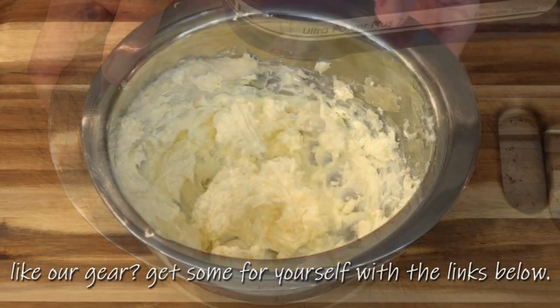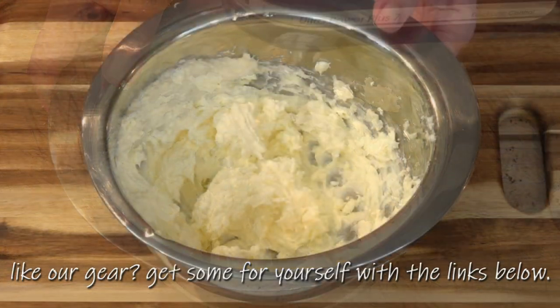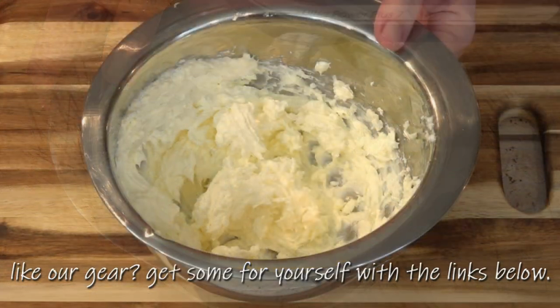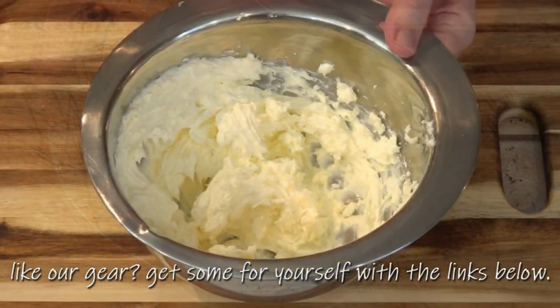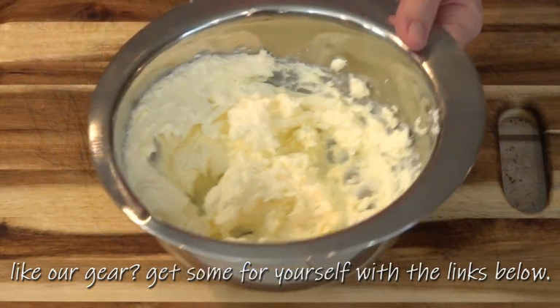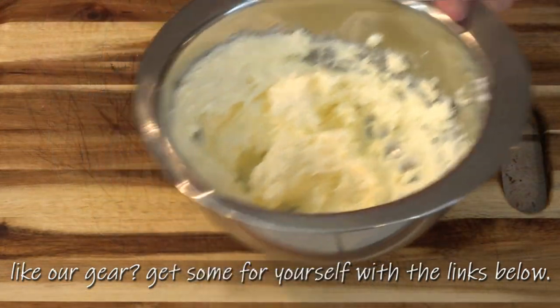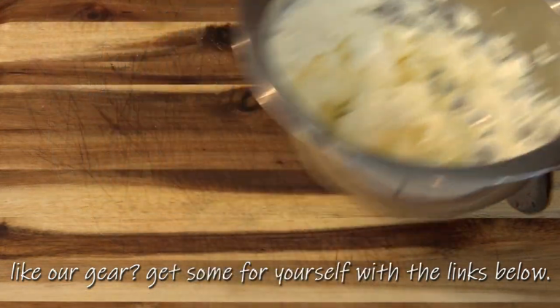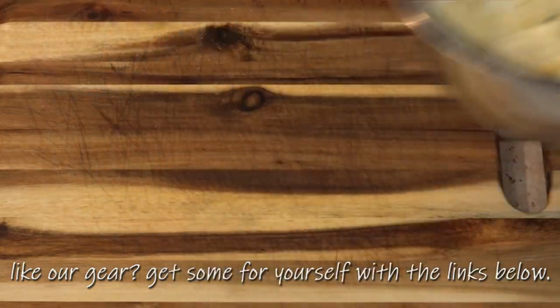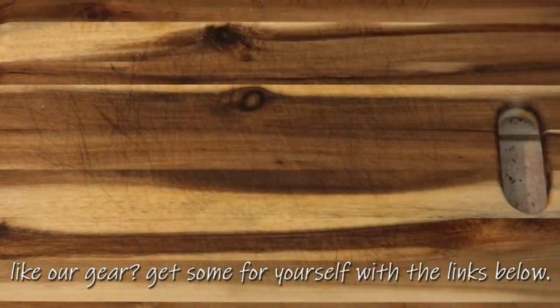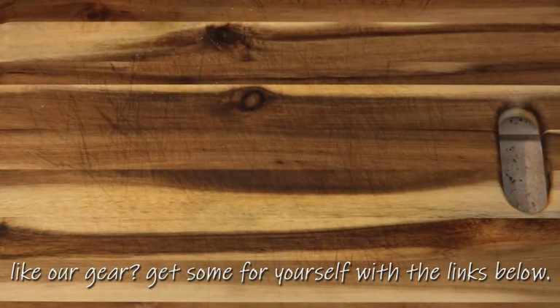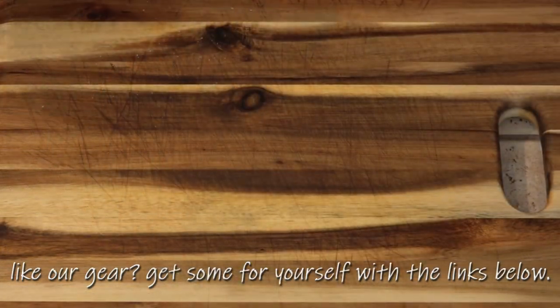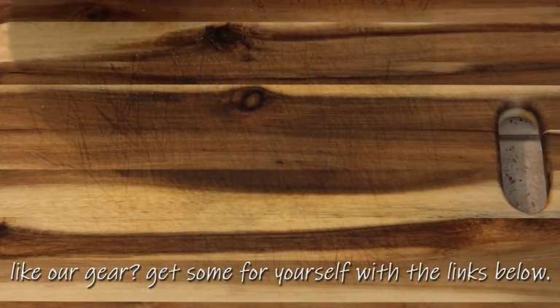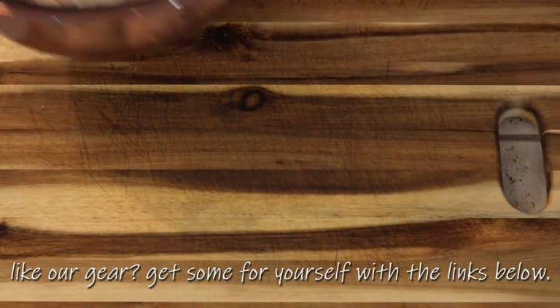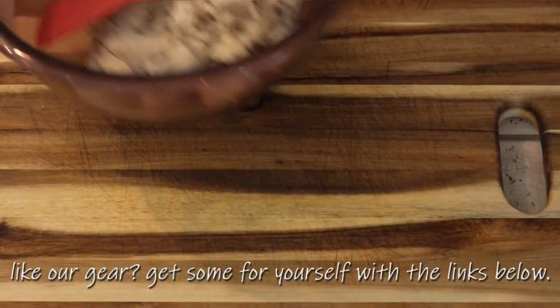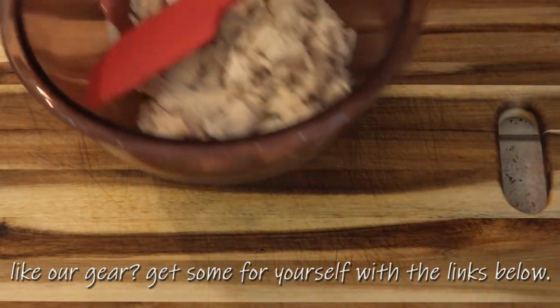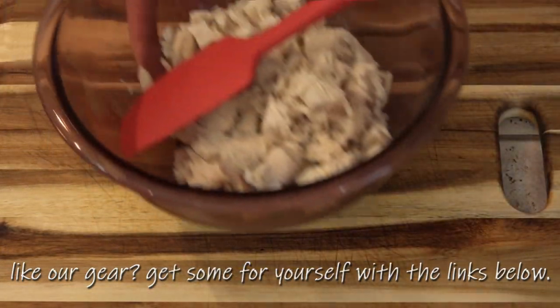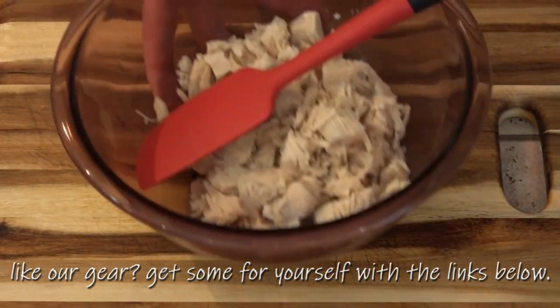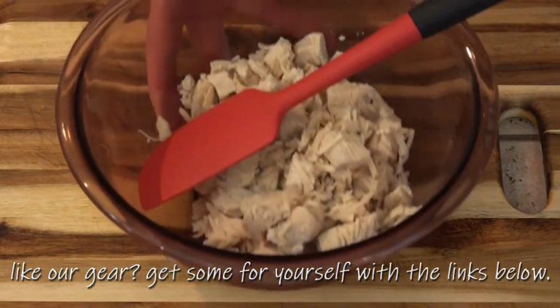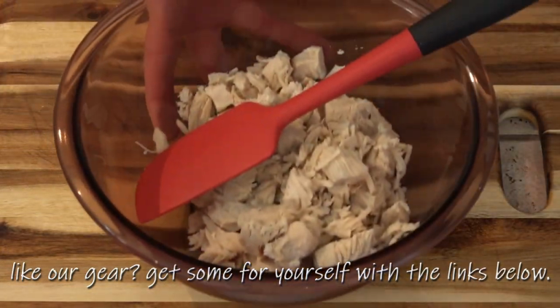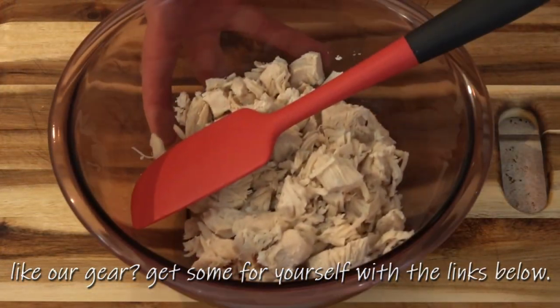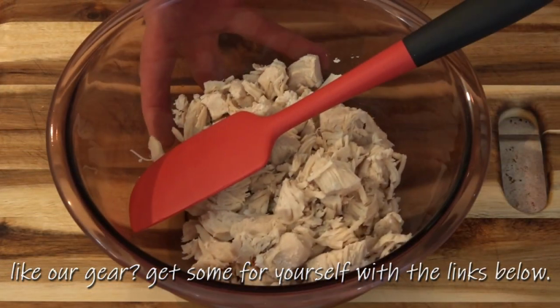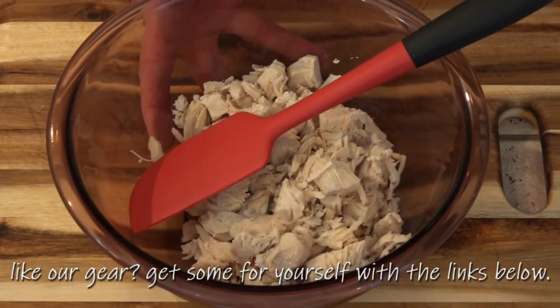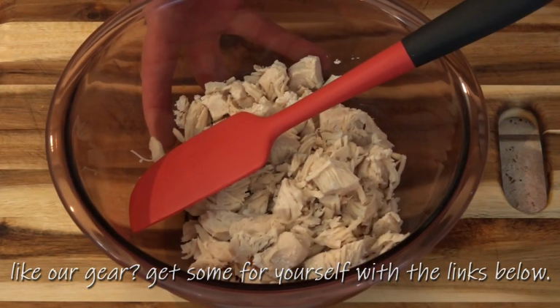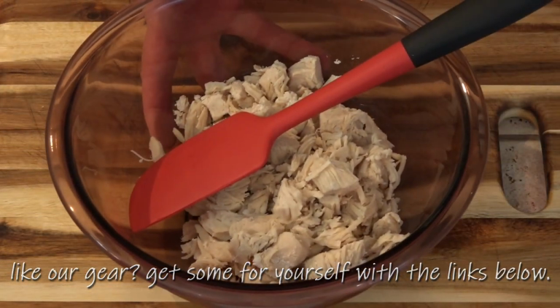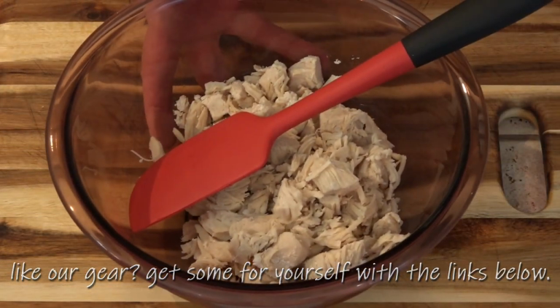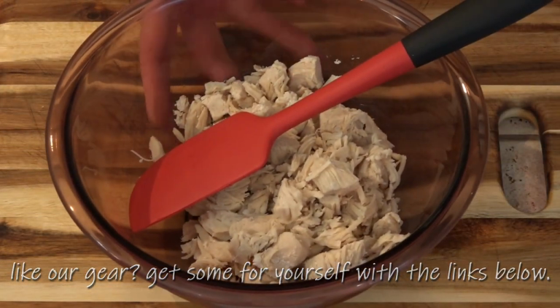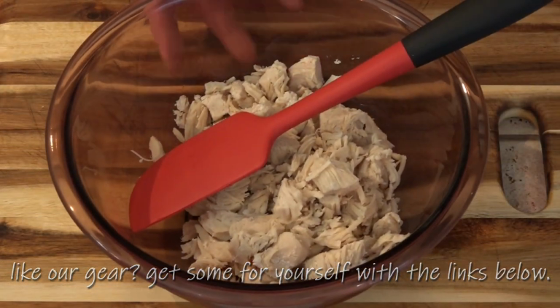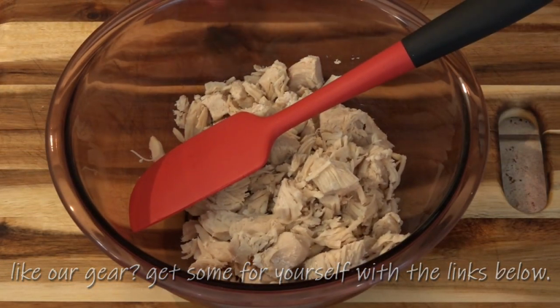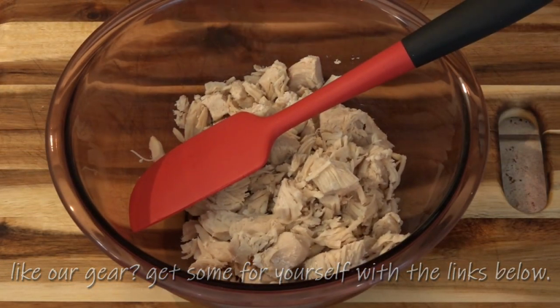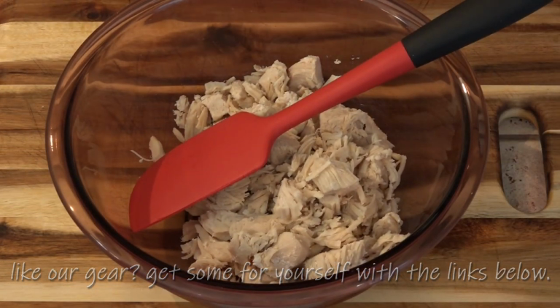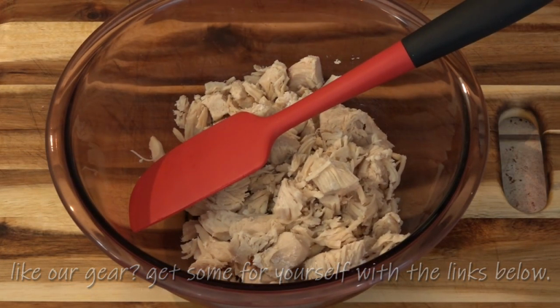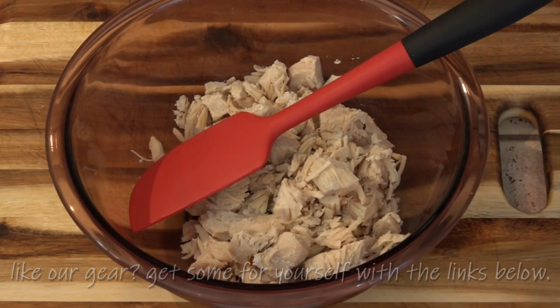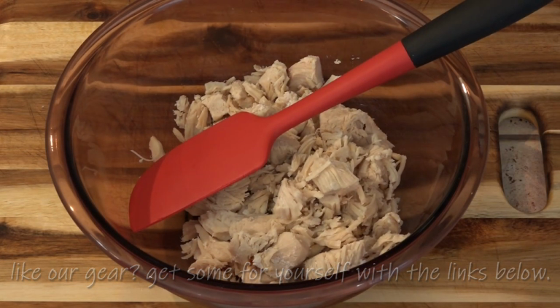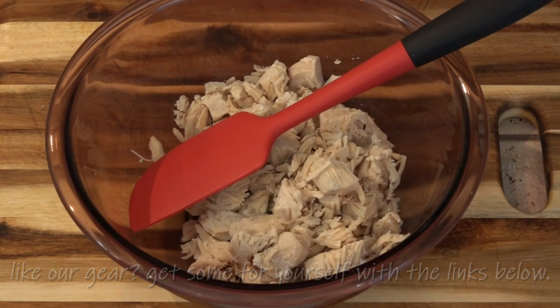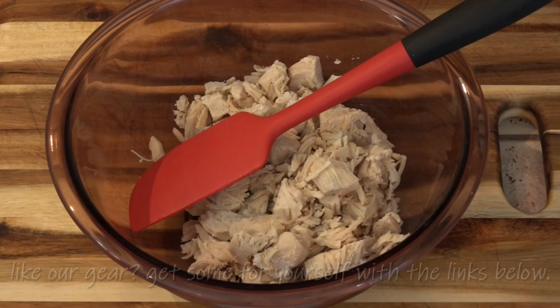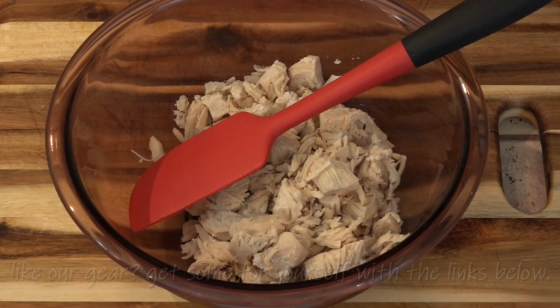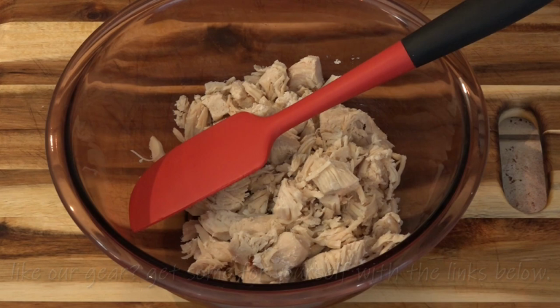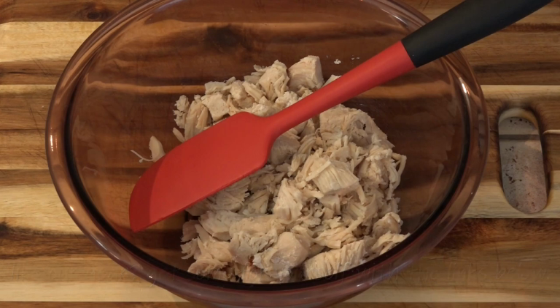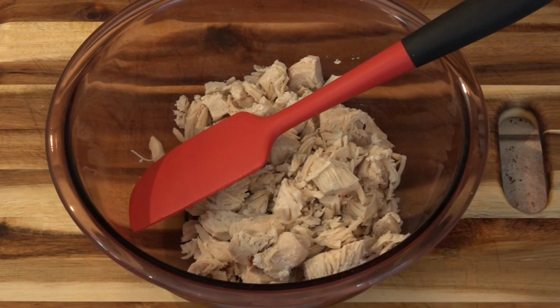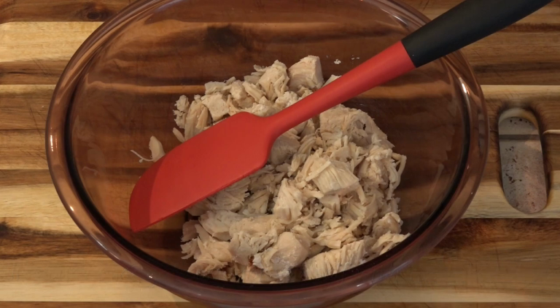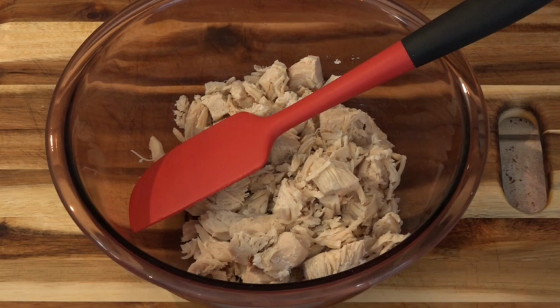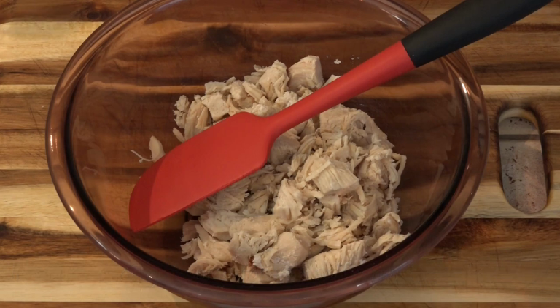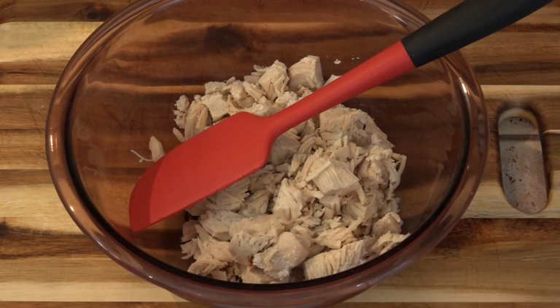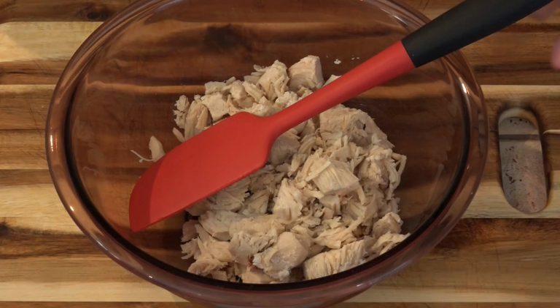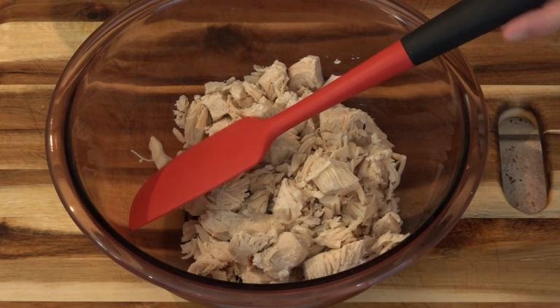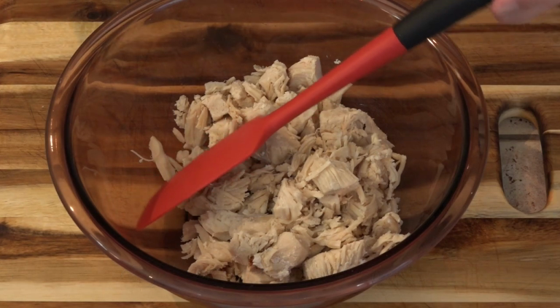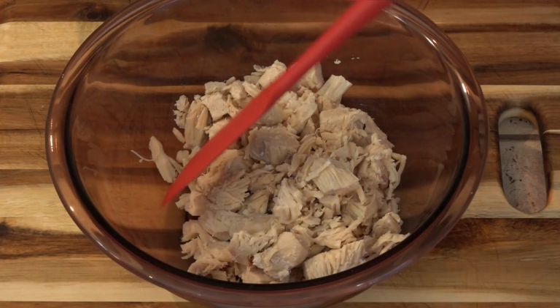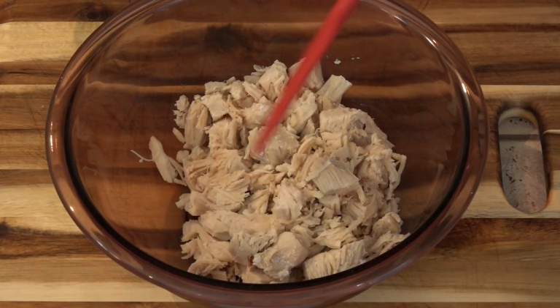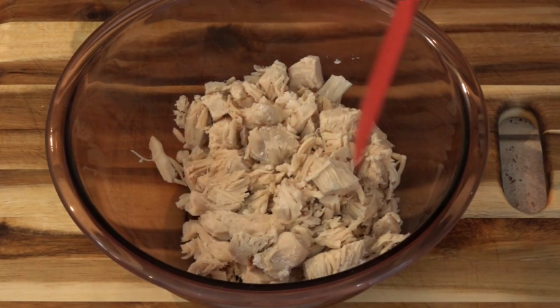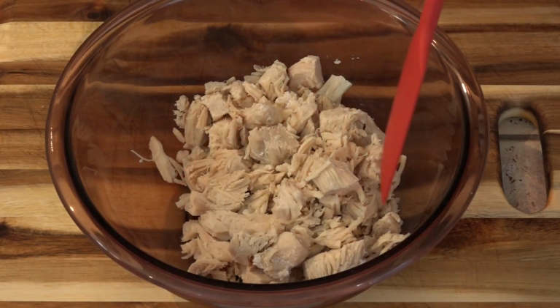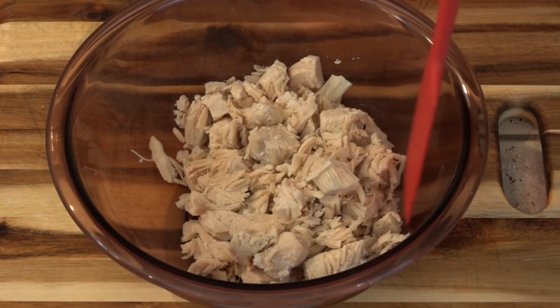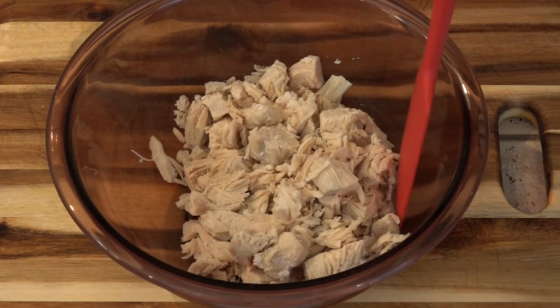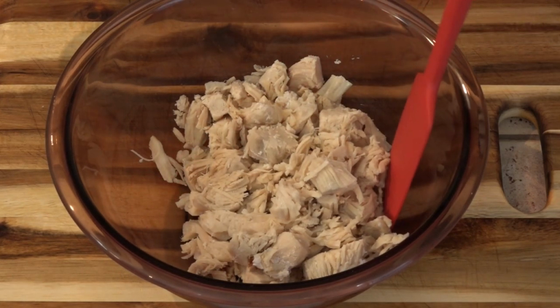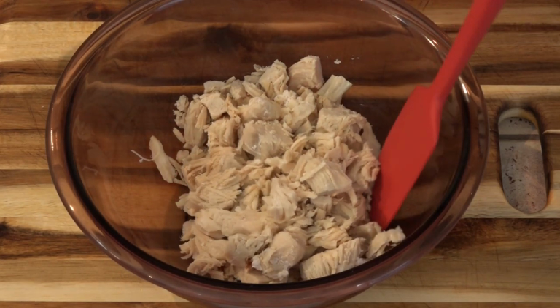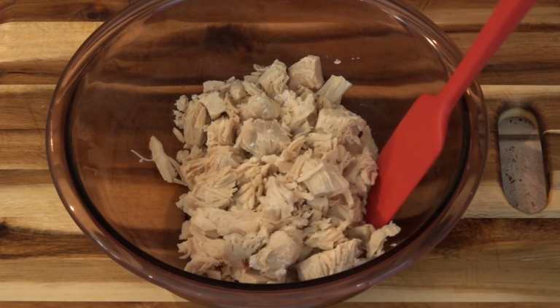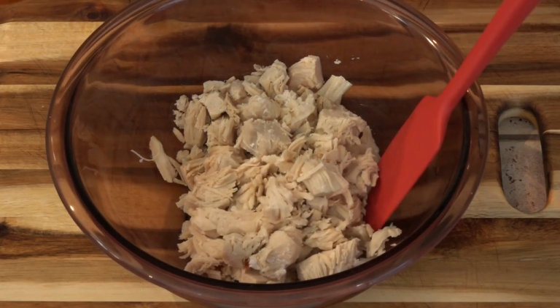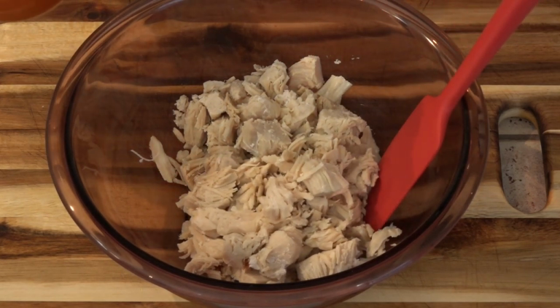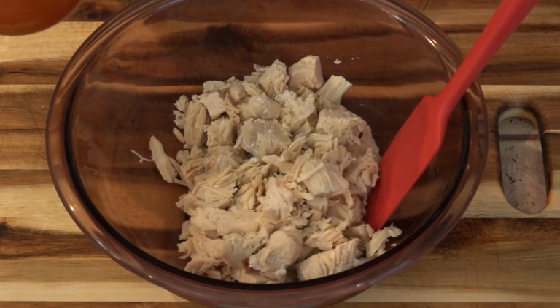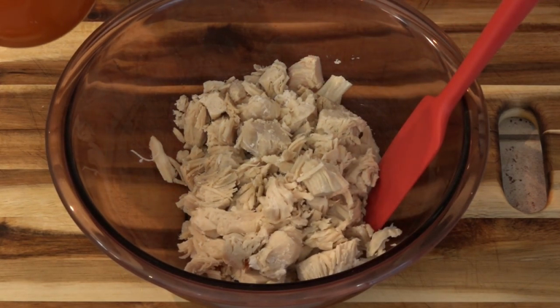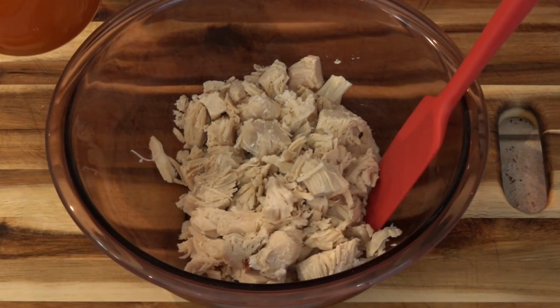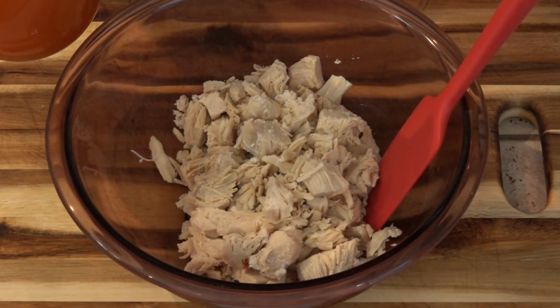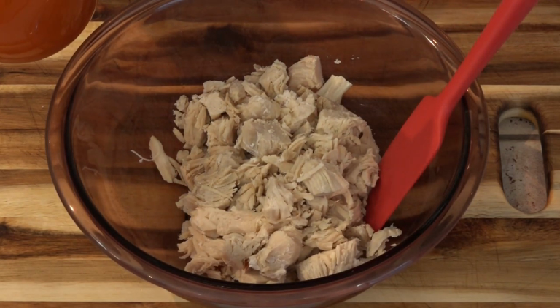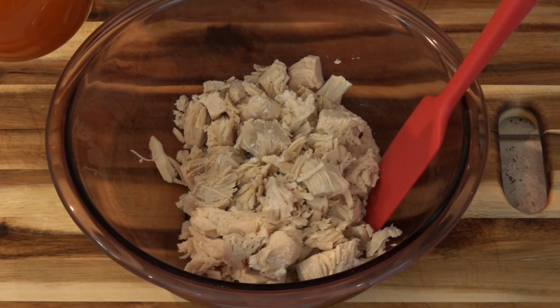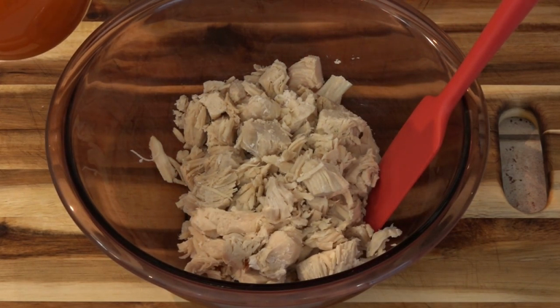Next, we mix the buffalo sauce with the chicken — somewhere between a quarter cup and a half cup.